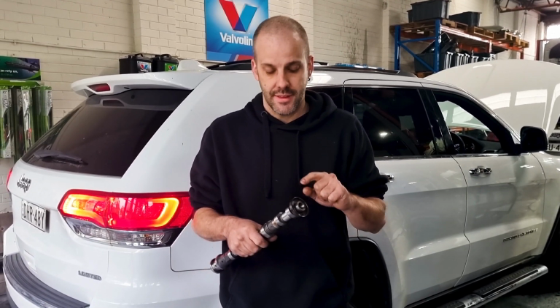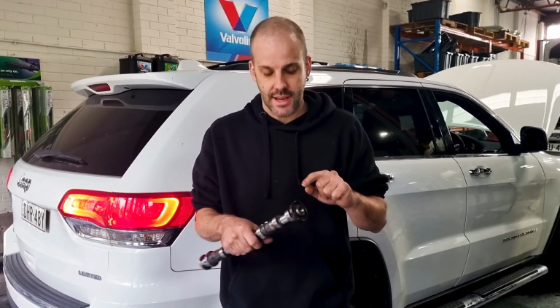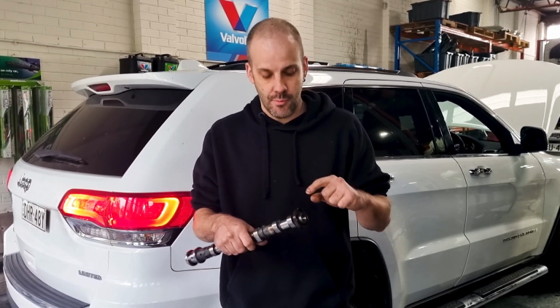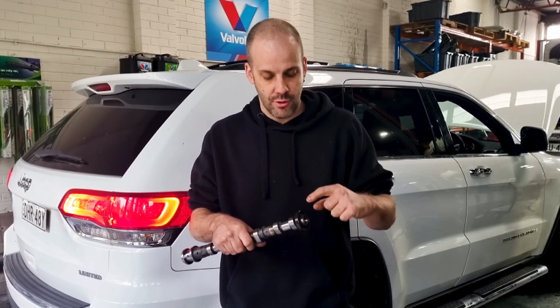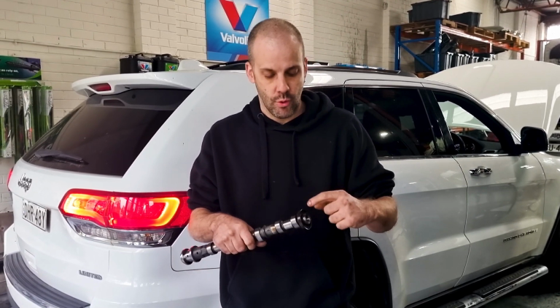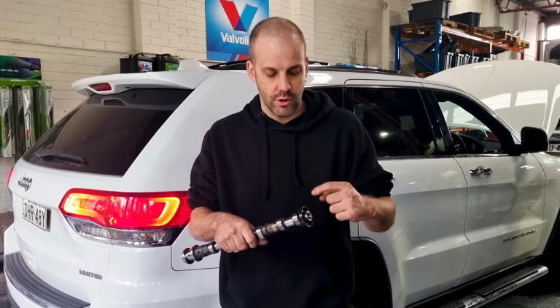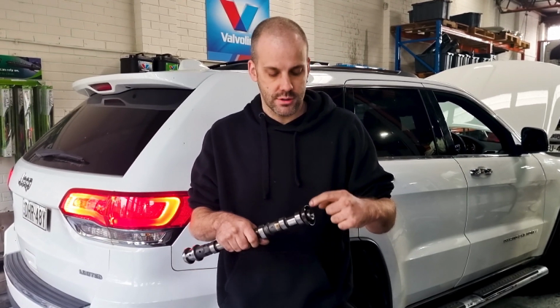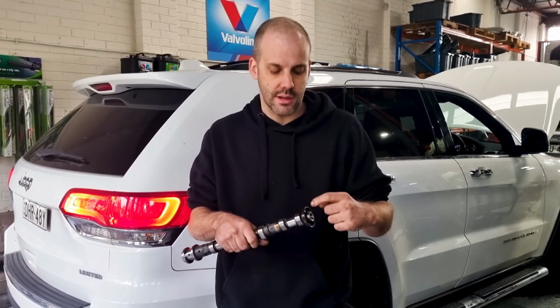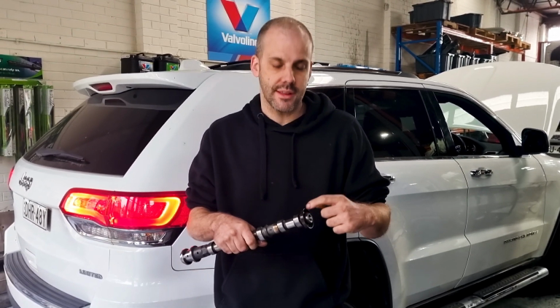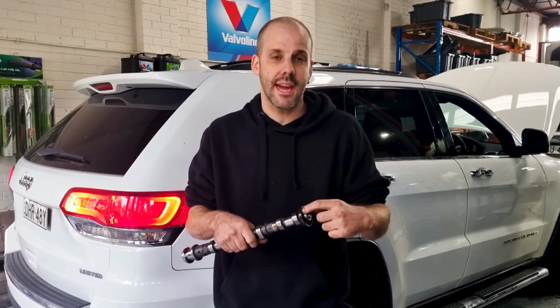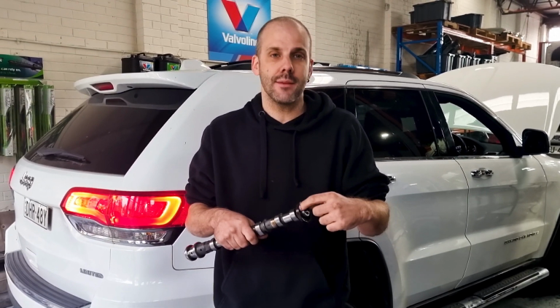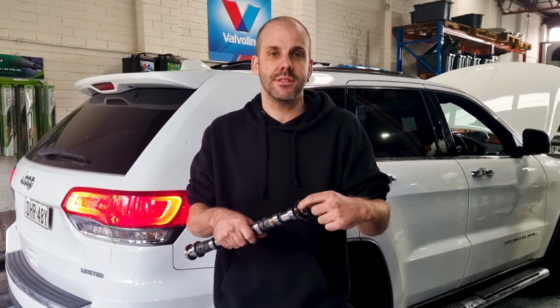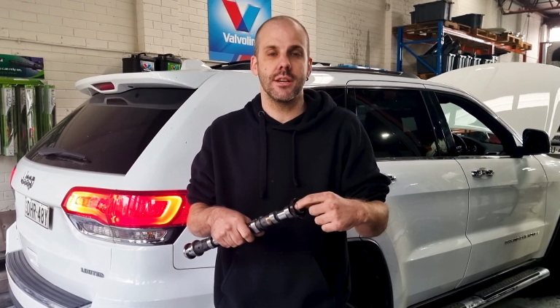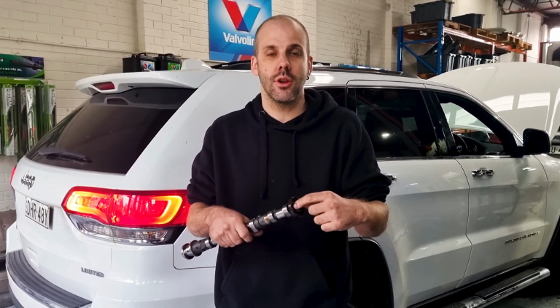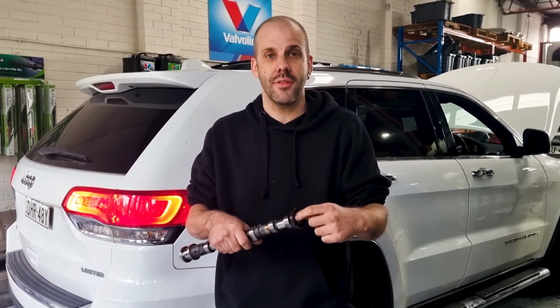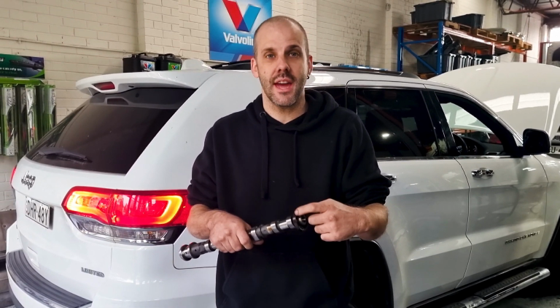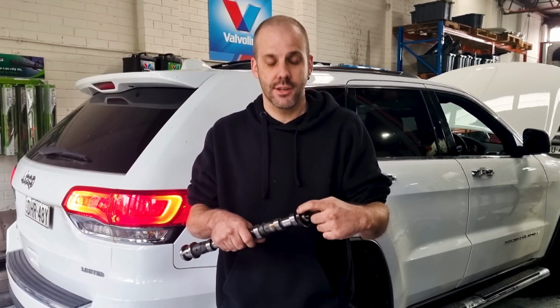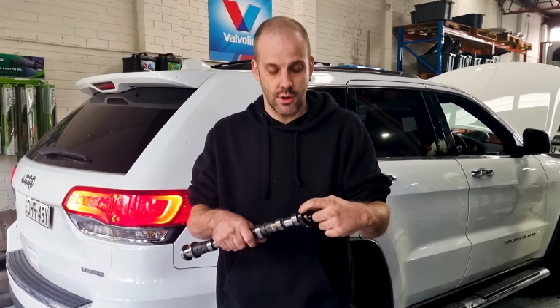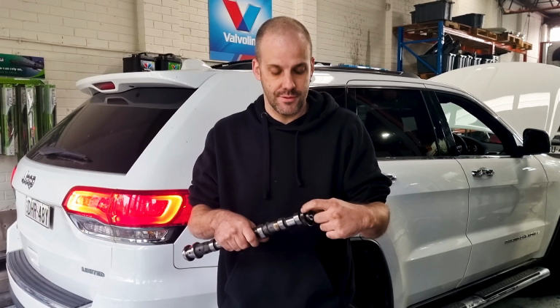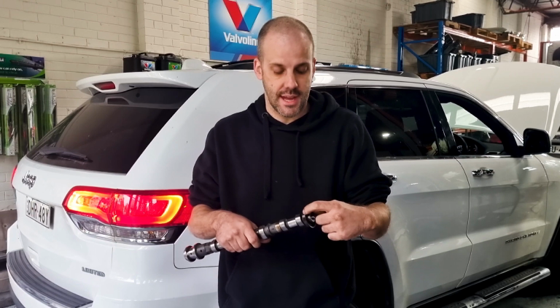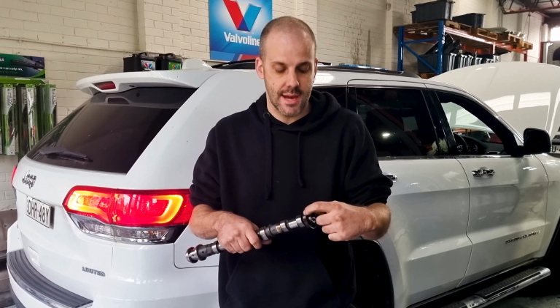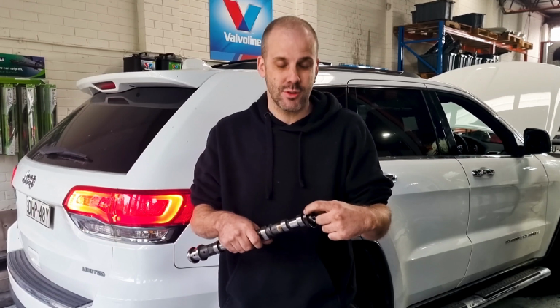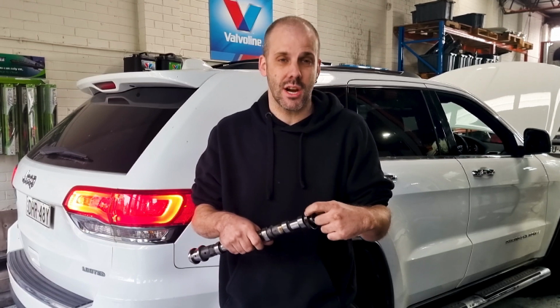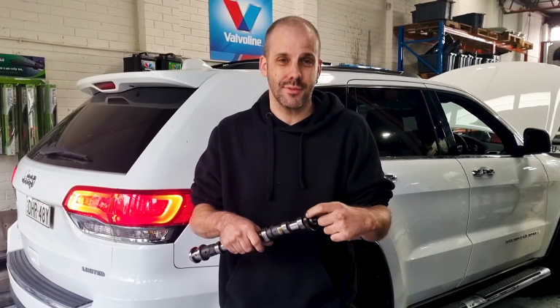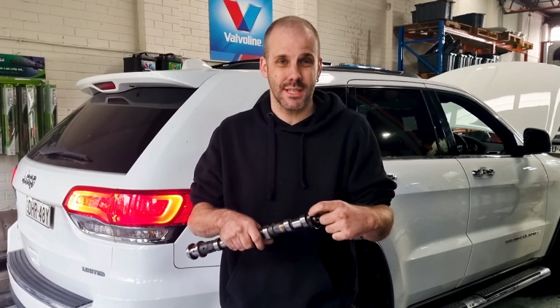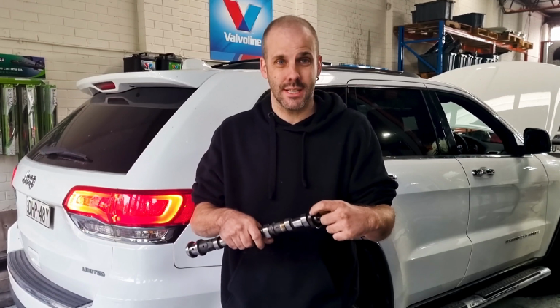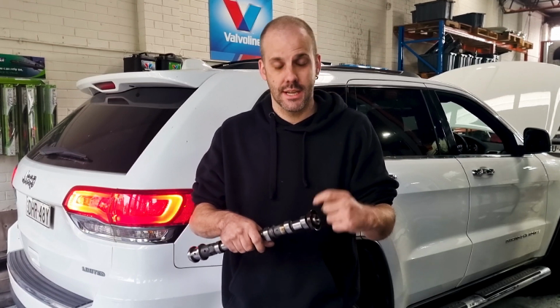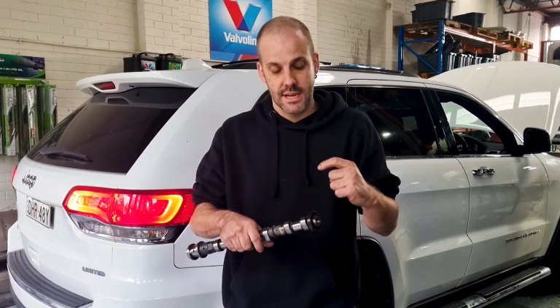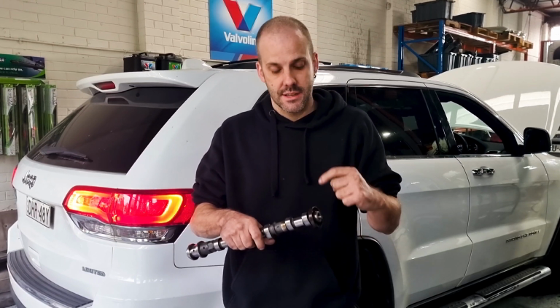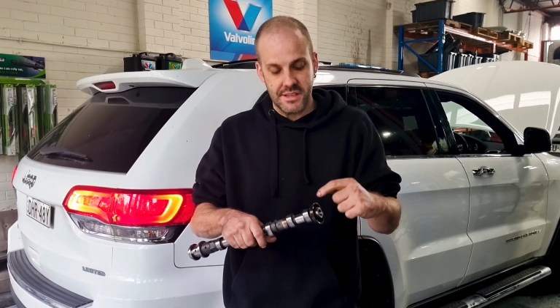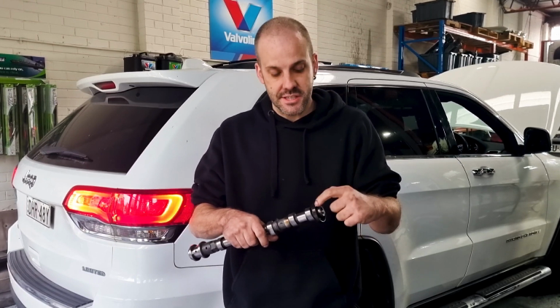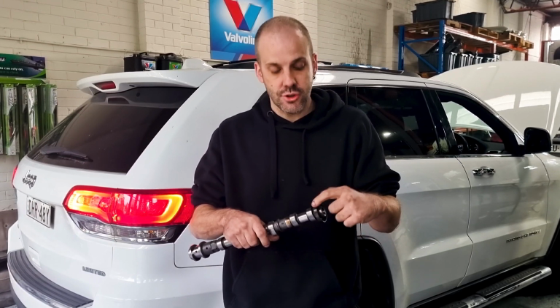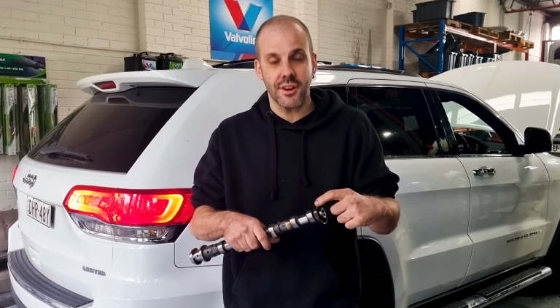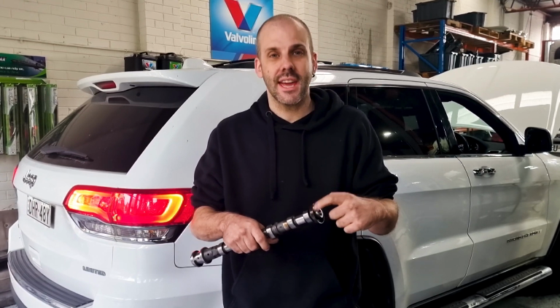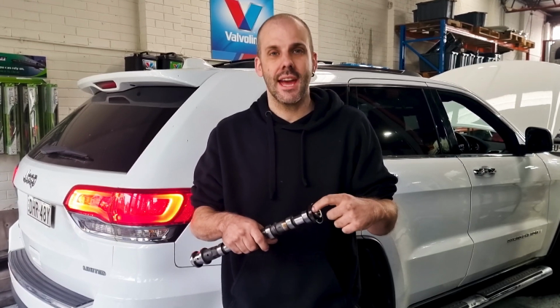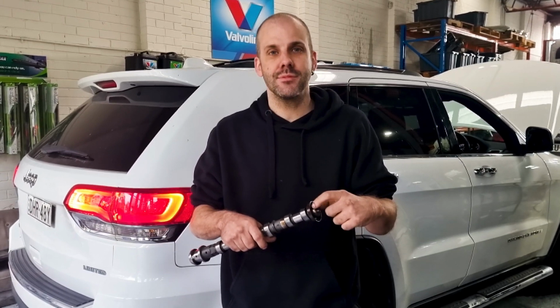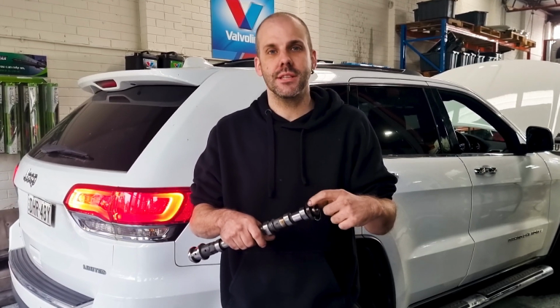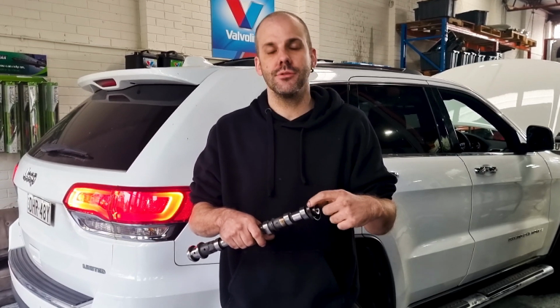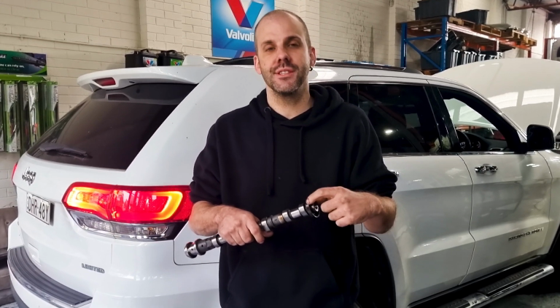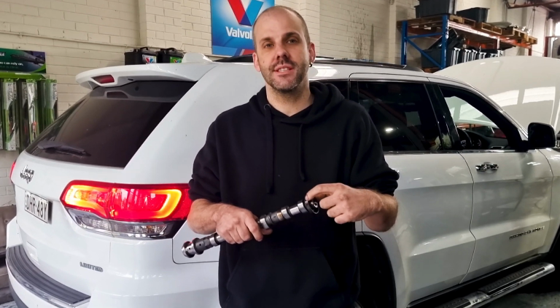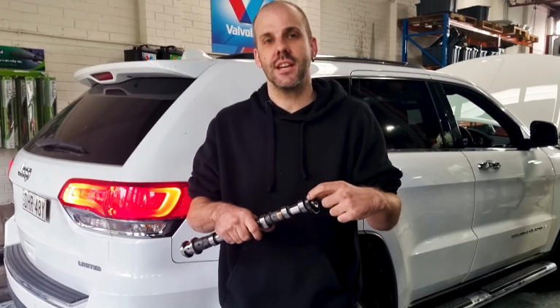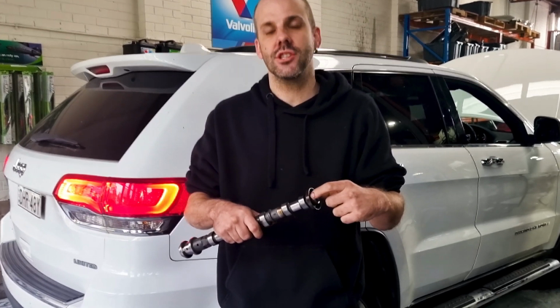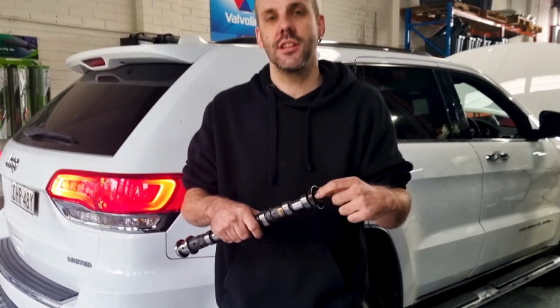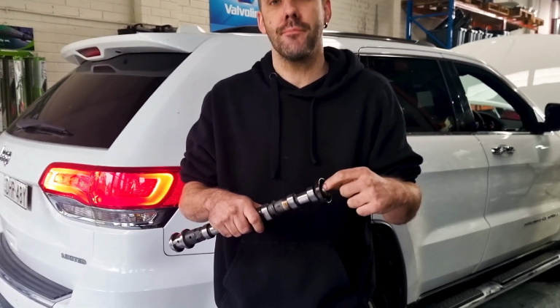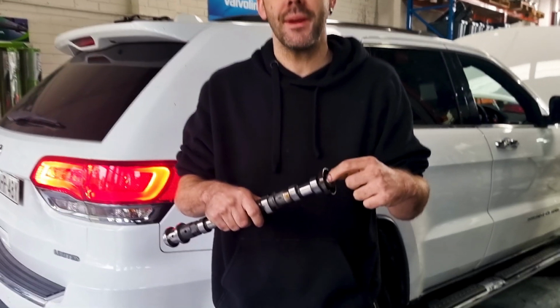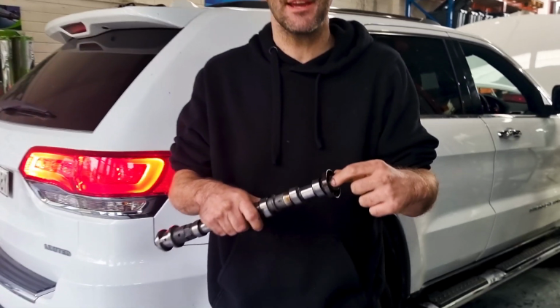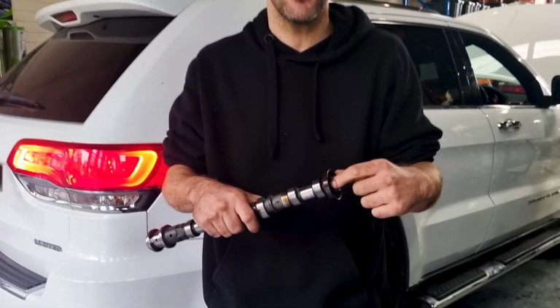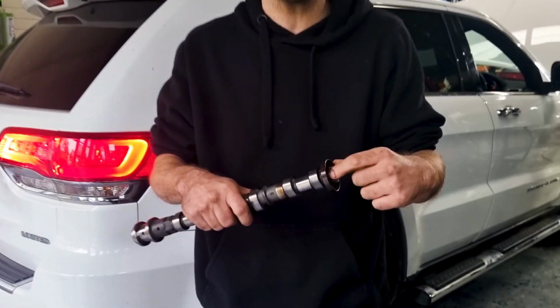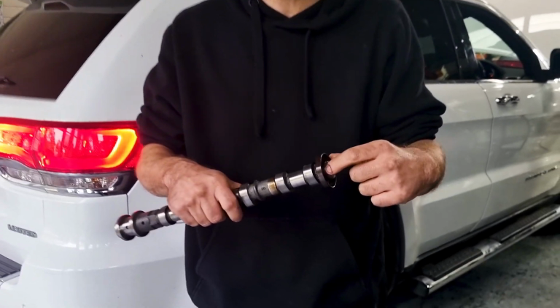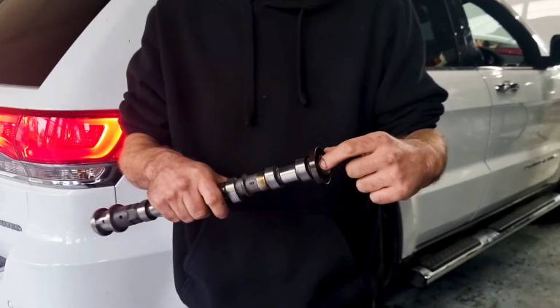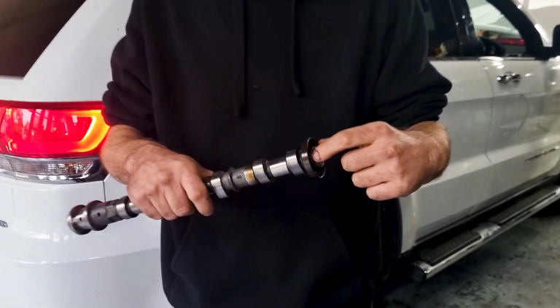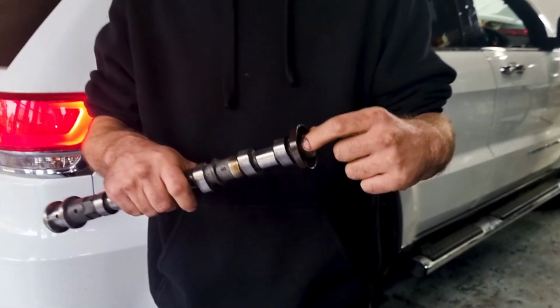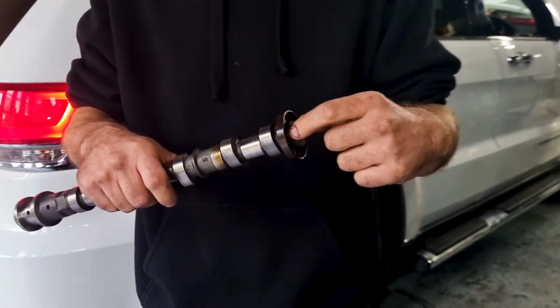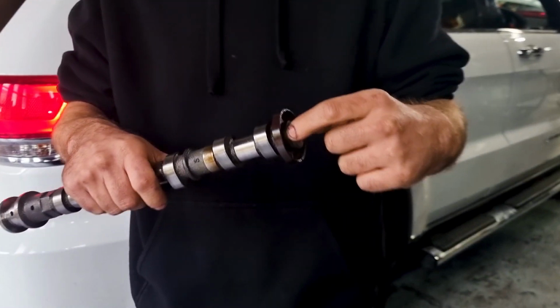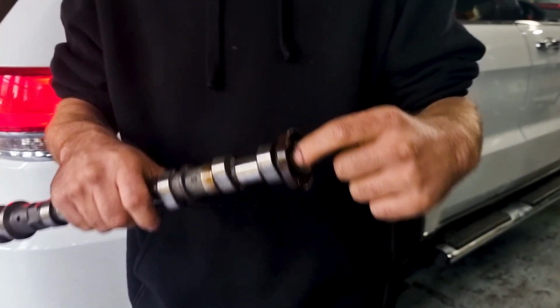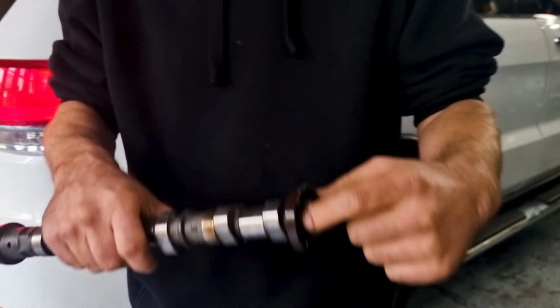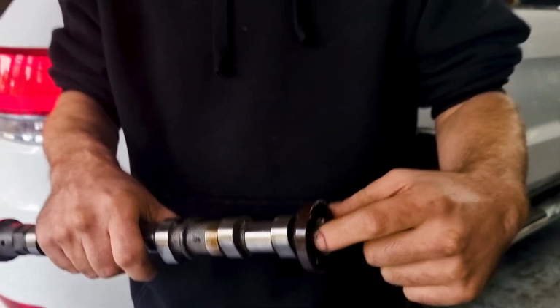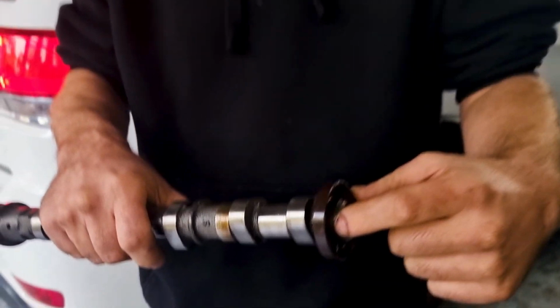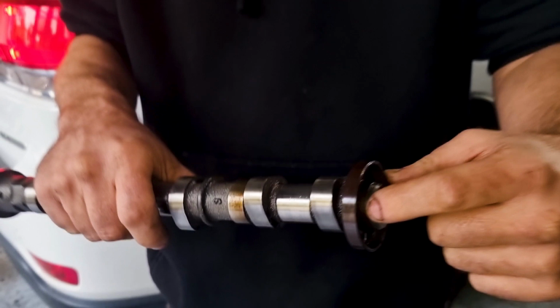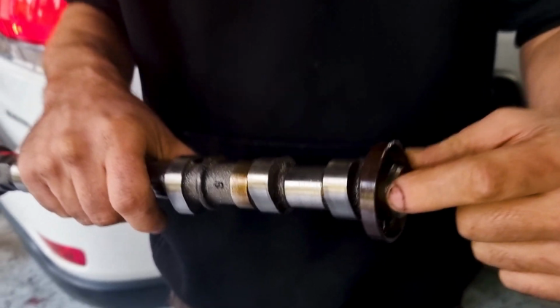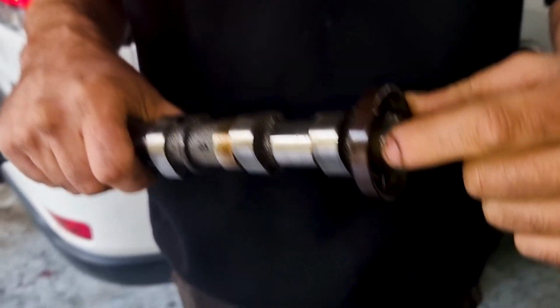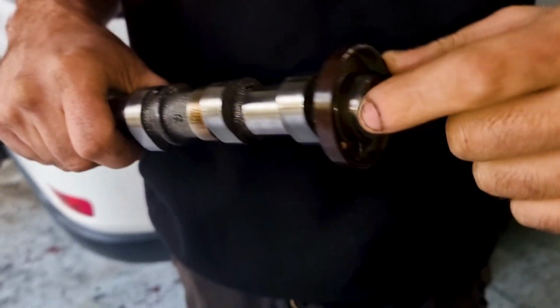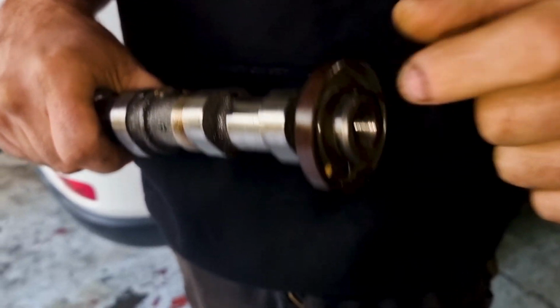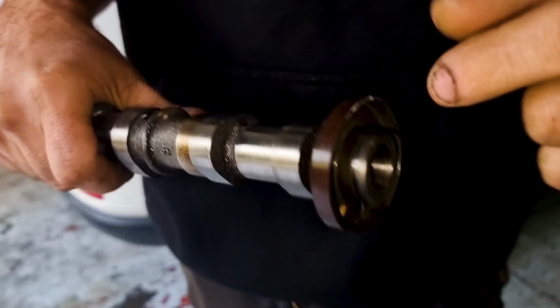They come with what looks like a cam seal on the end of the camshafts here. This is not a cam seal — this is actually the pickup for the cam angle sensor.